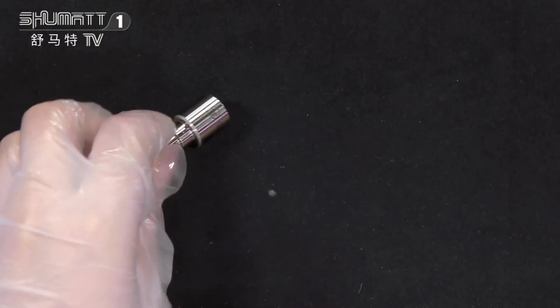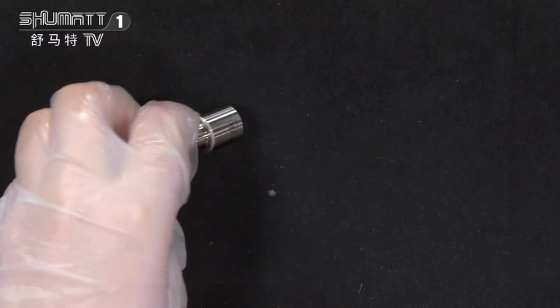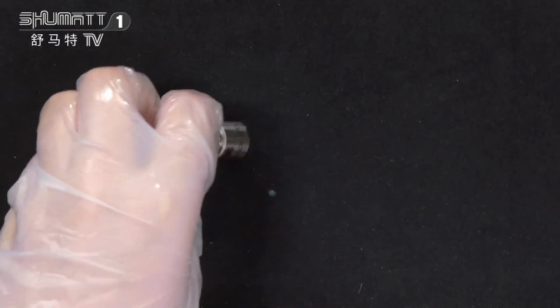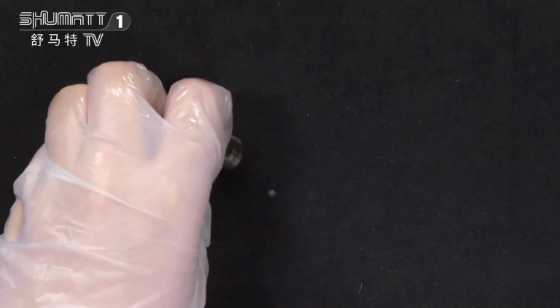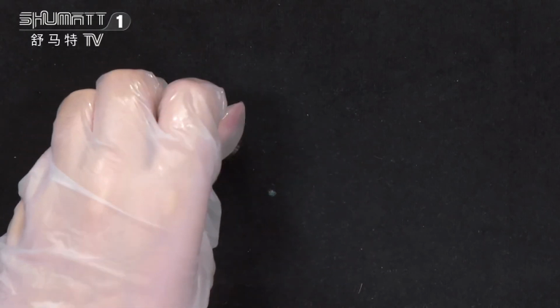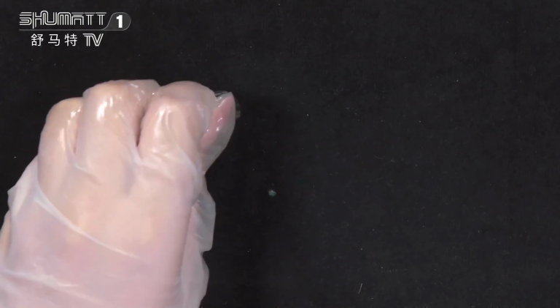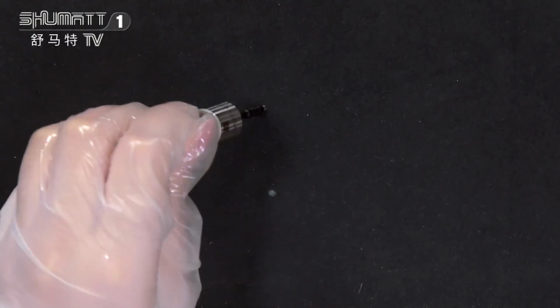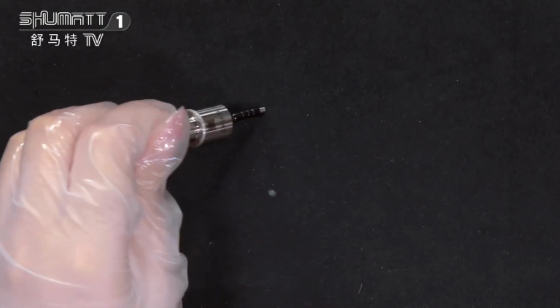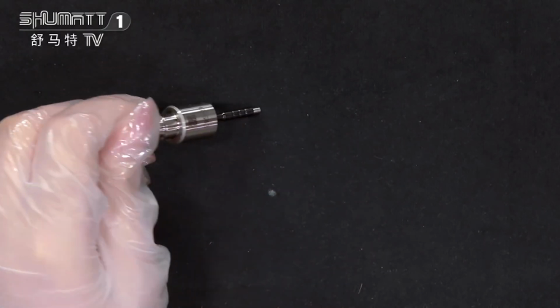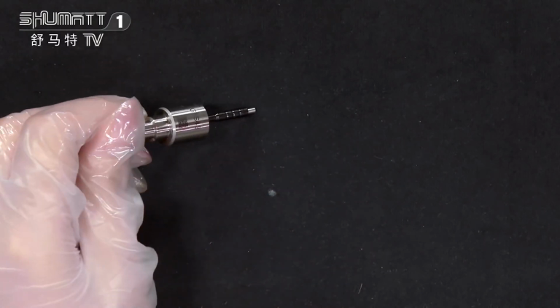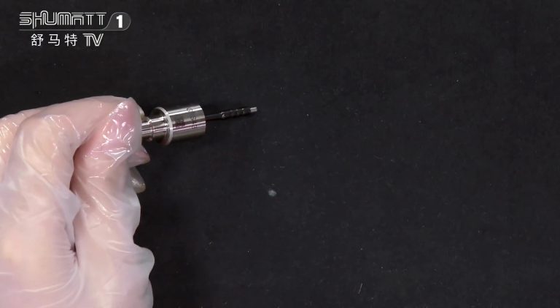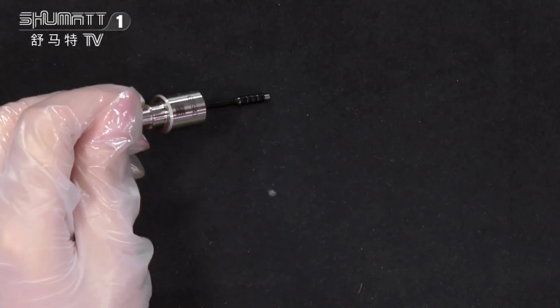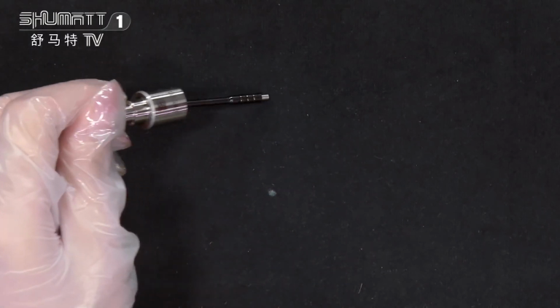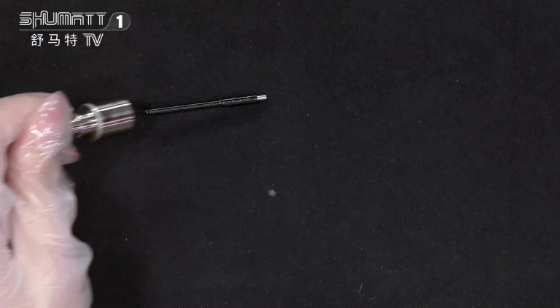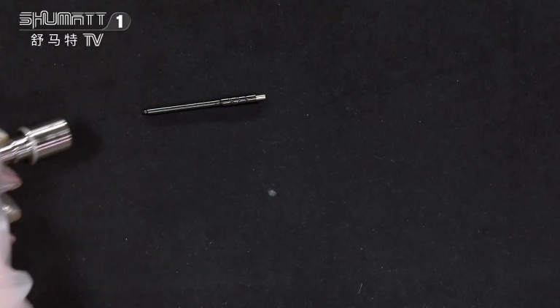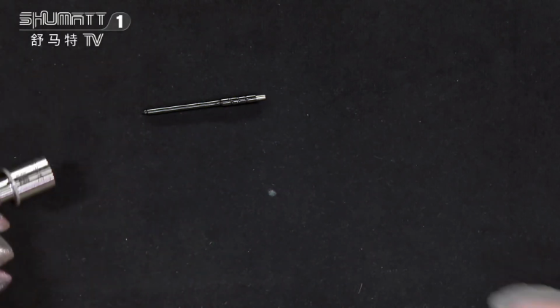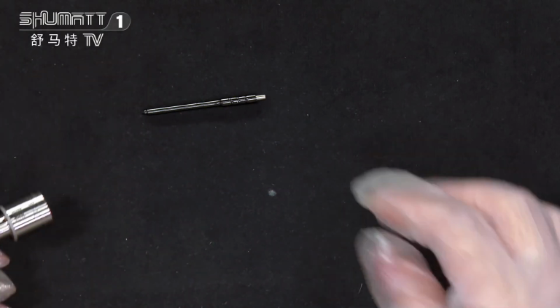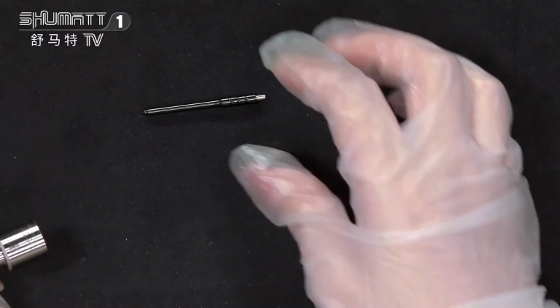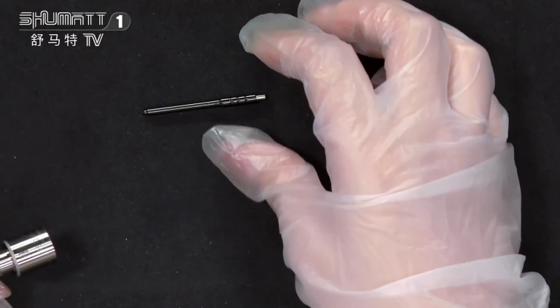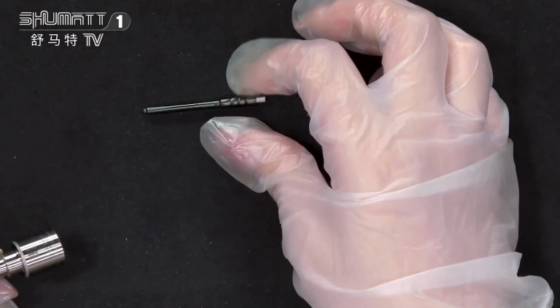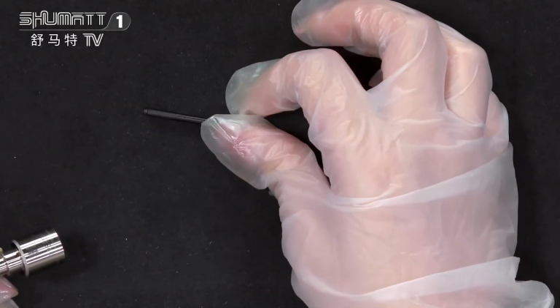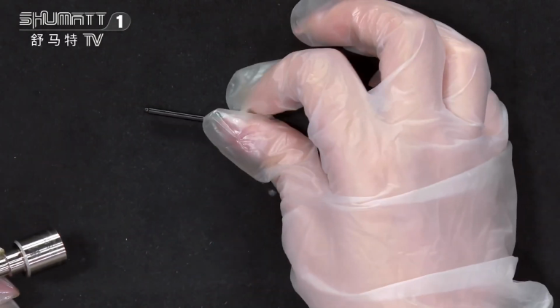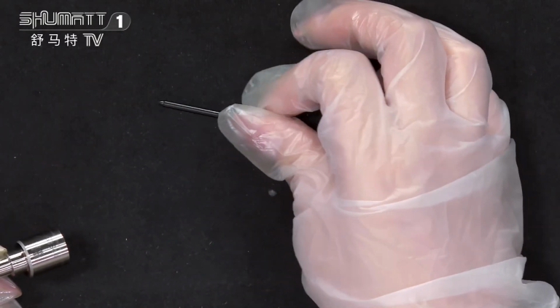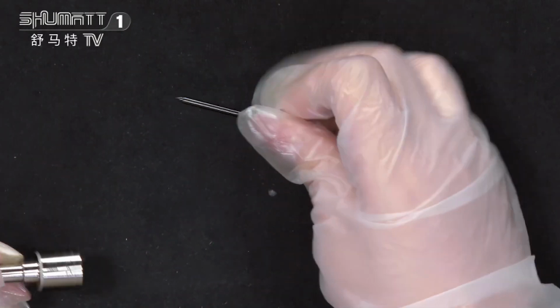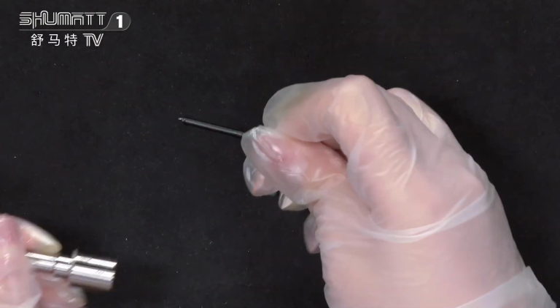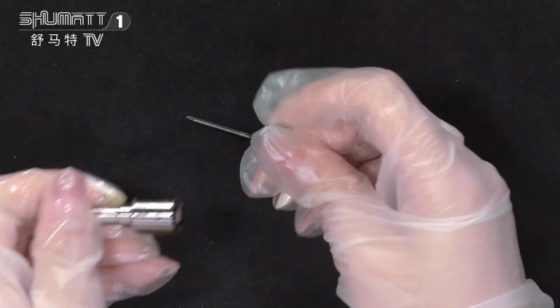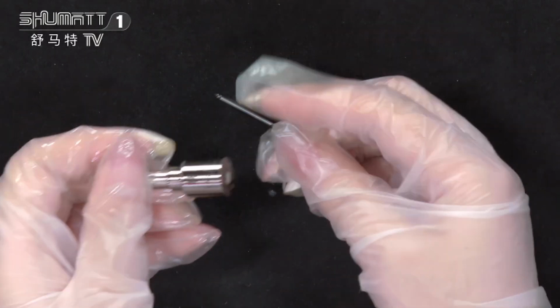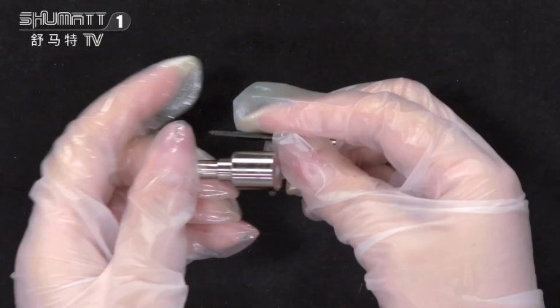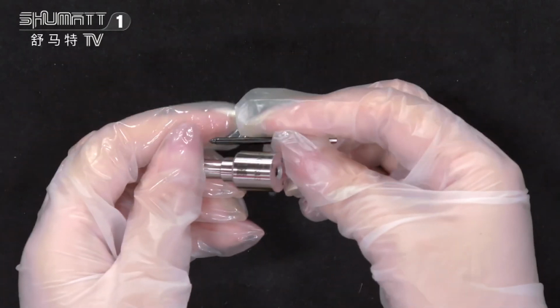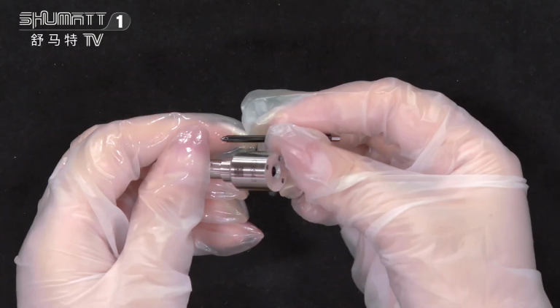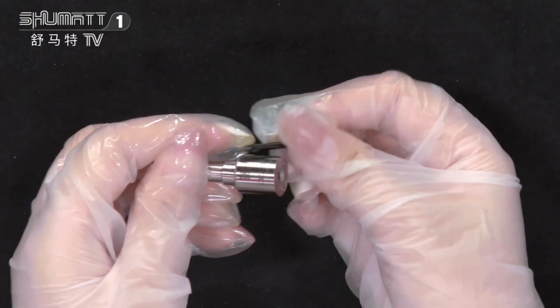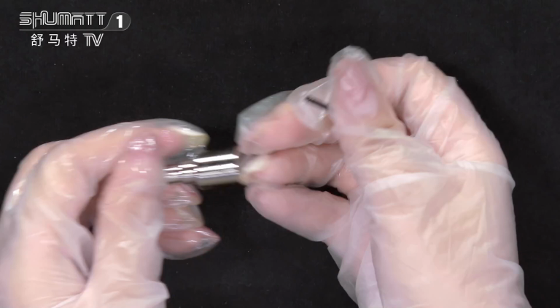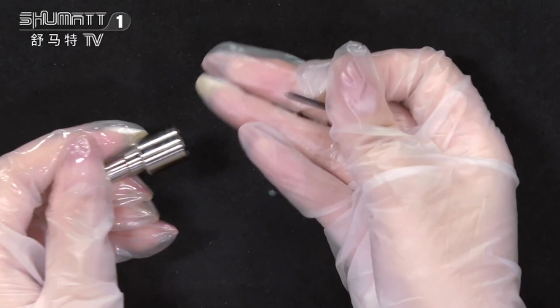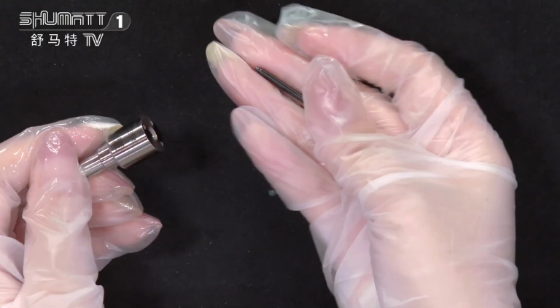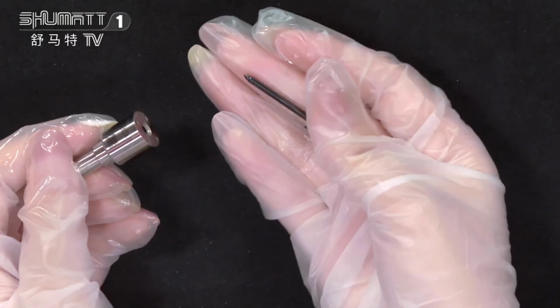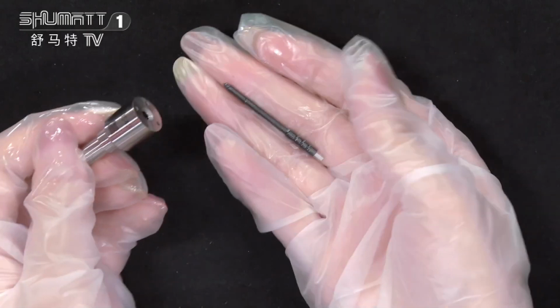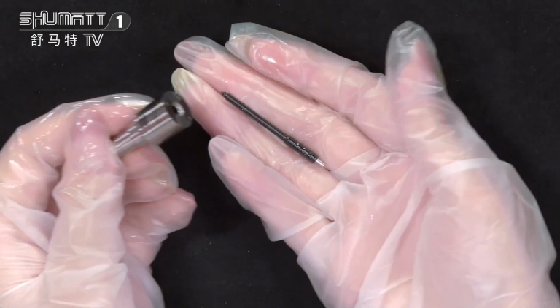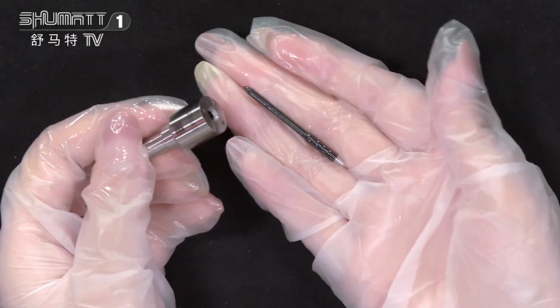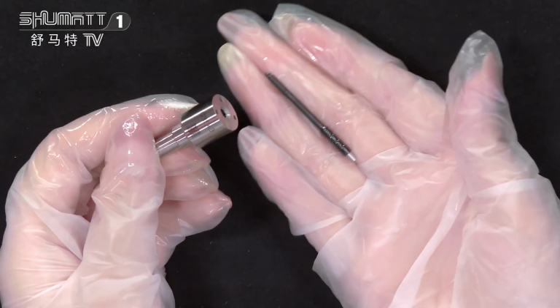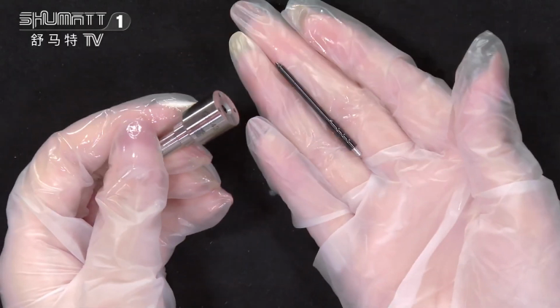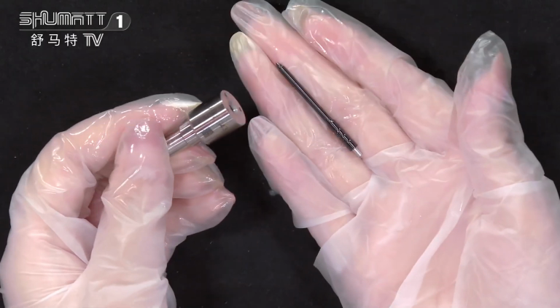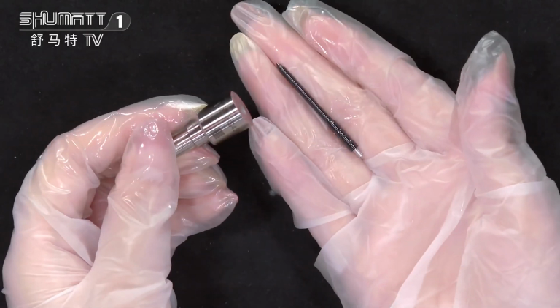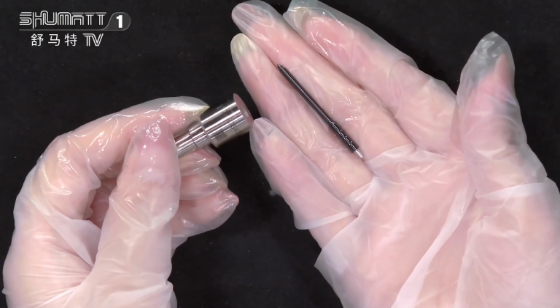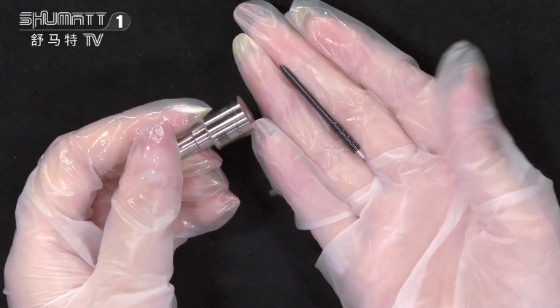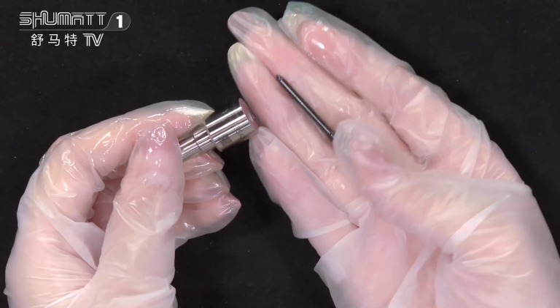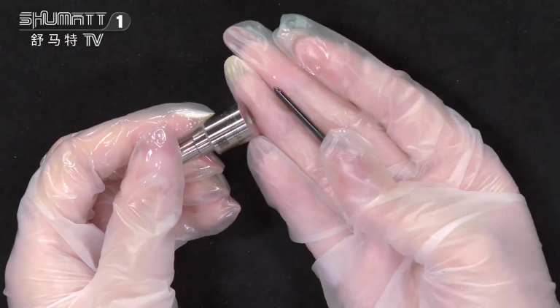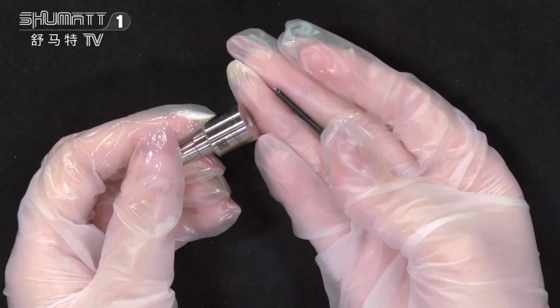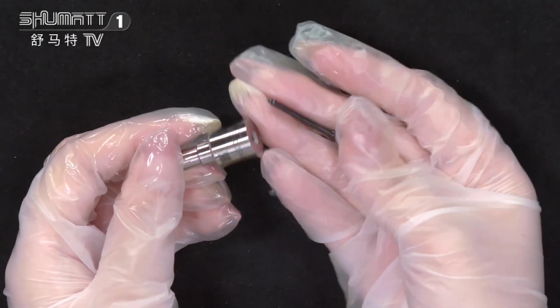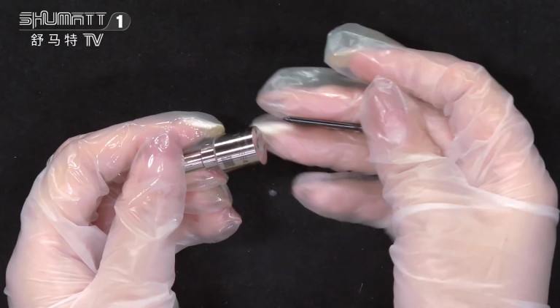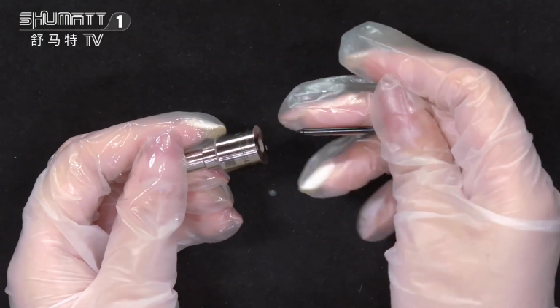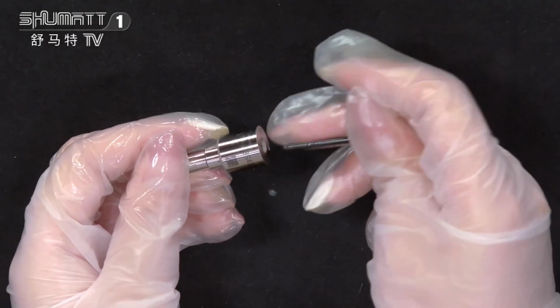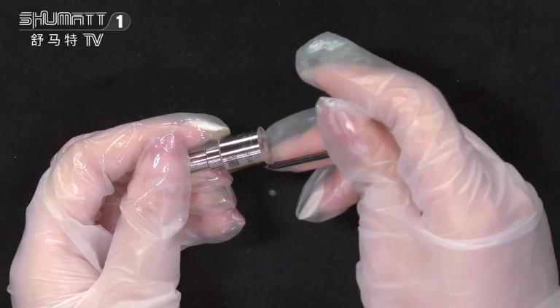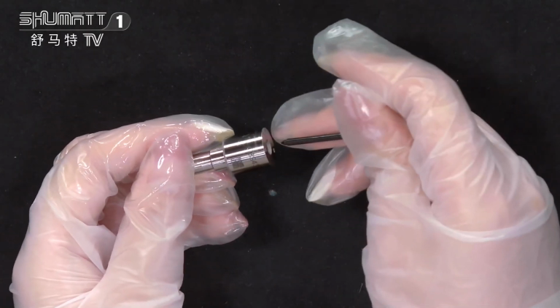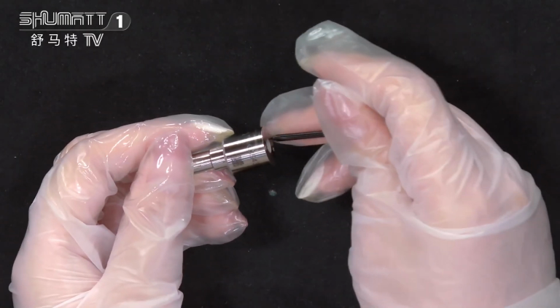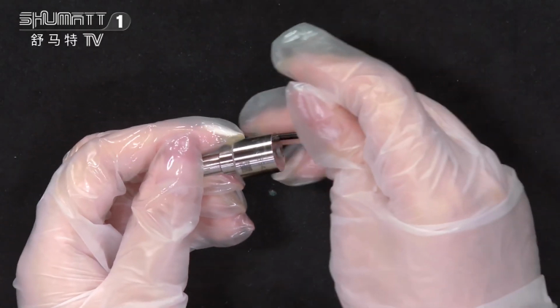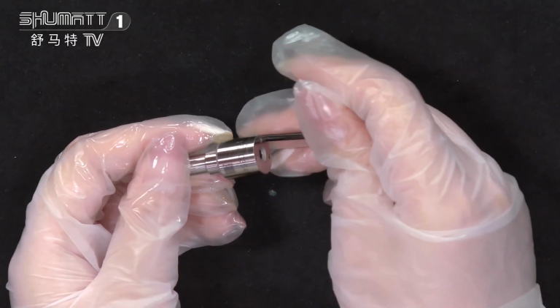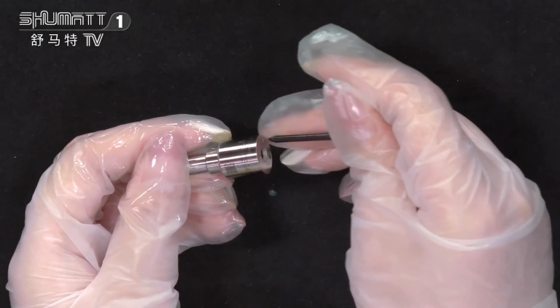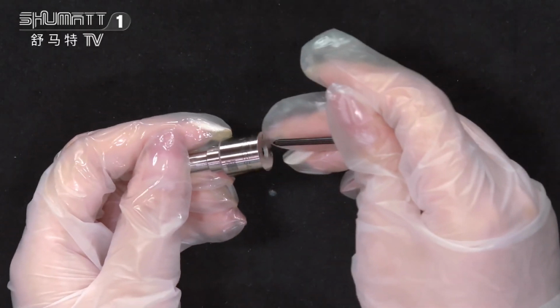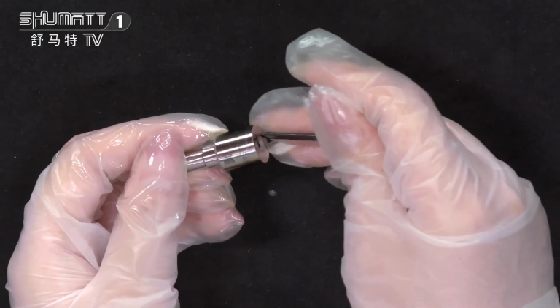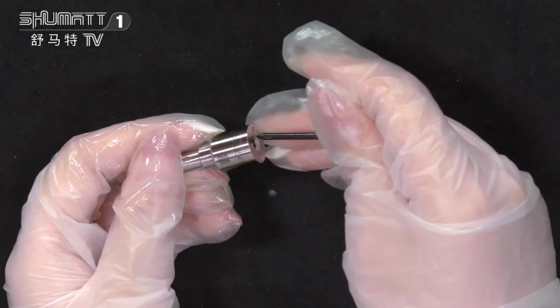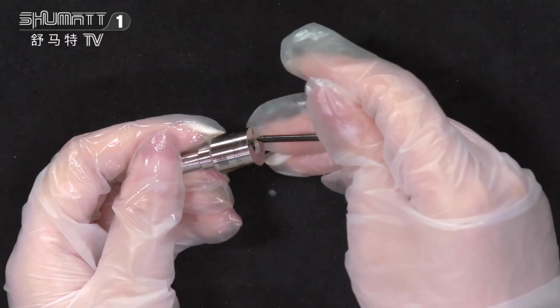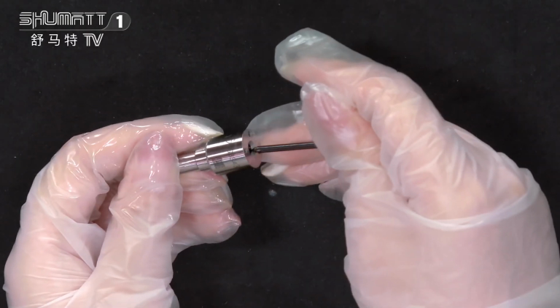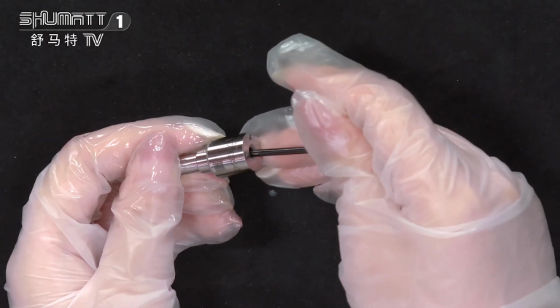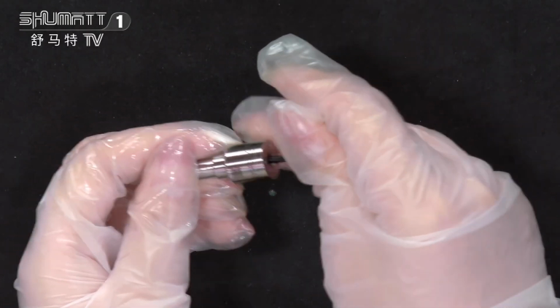And on the inside of it you will see this is the Inject Nozzle needle. About the warranty, it supports six months quality guarantee.